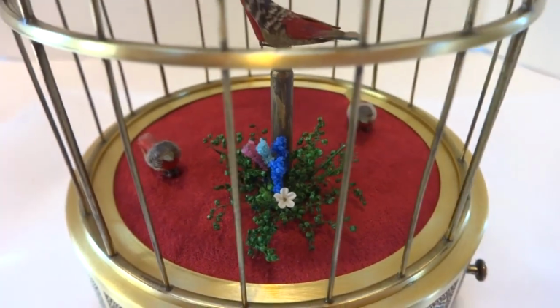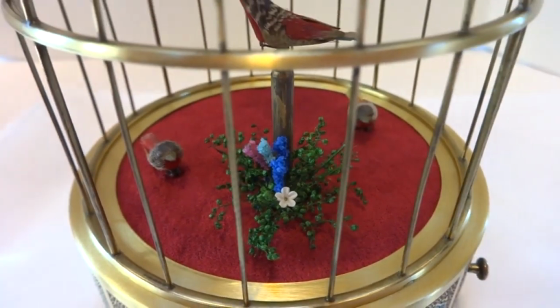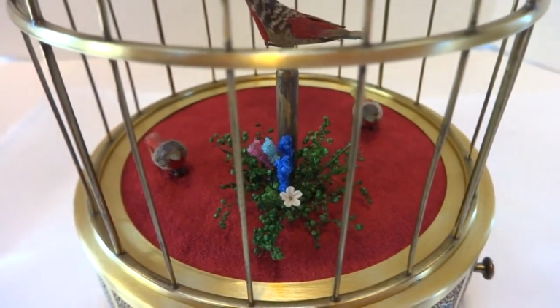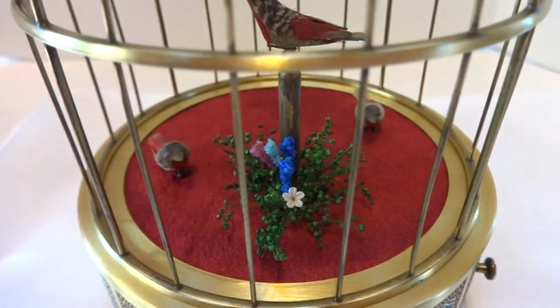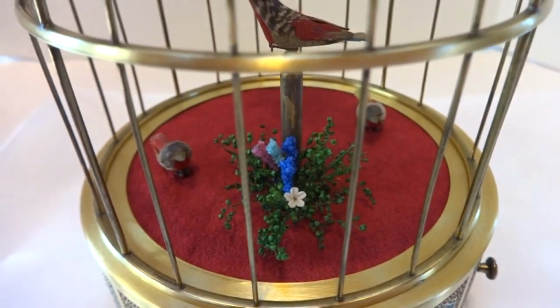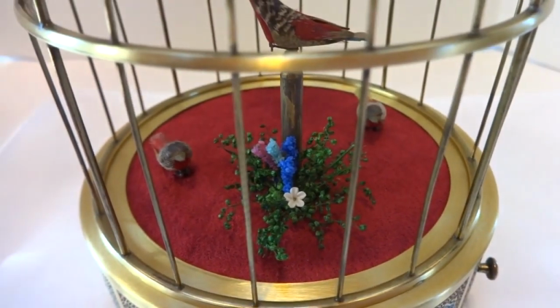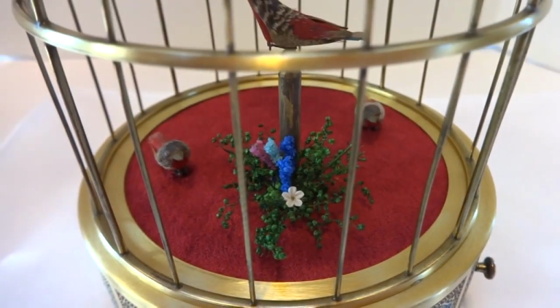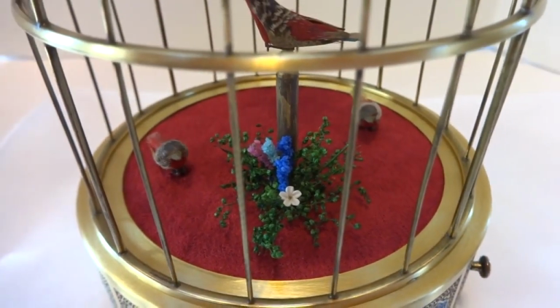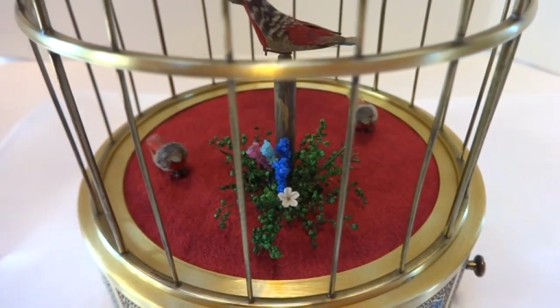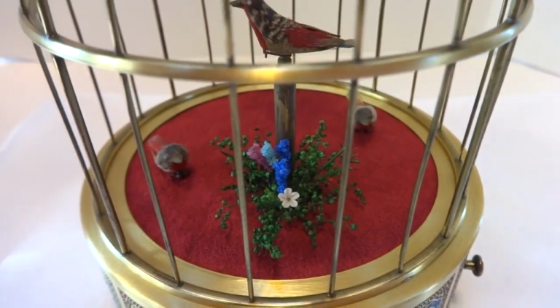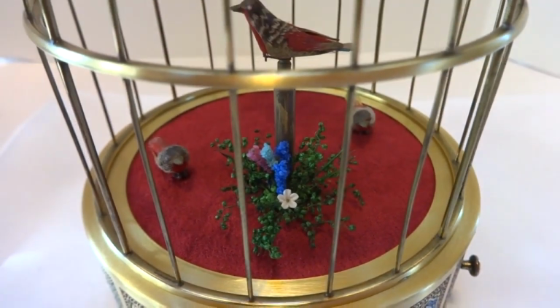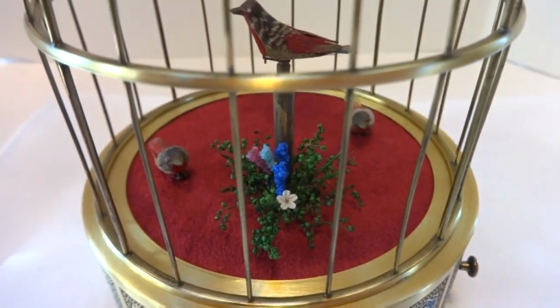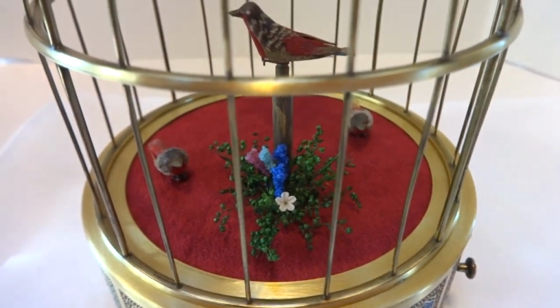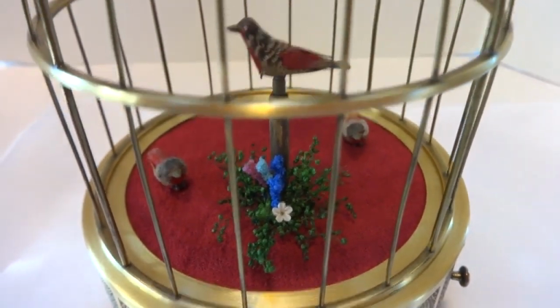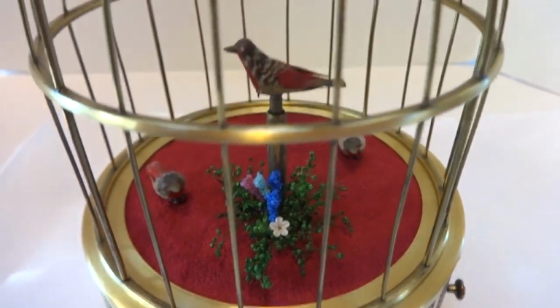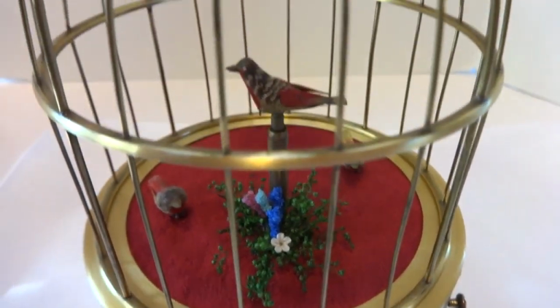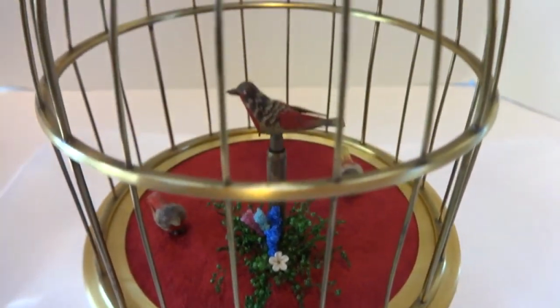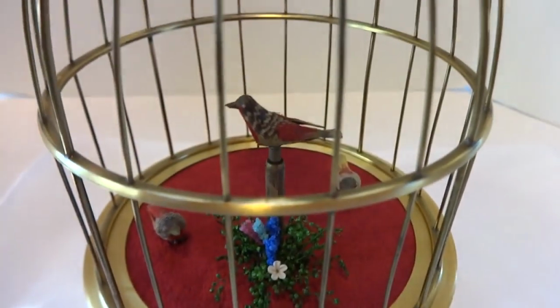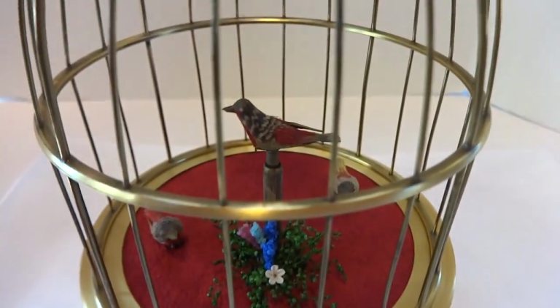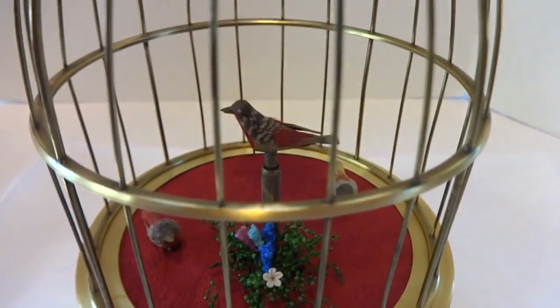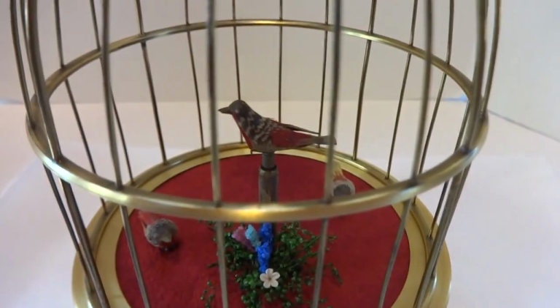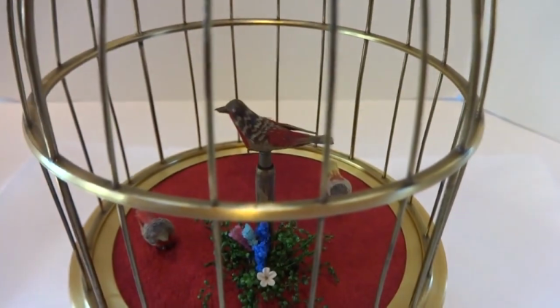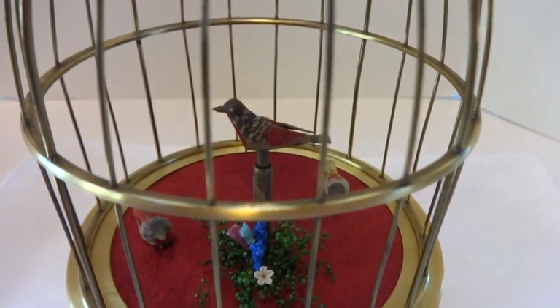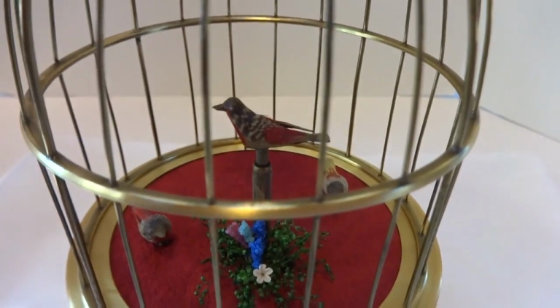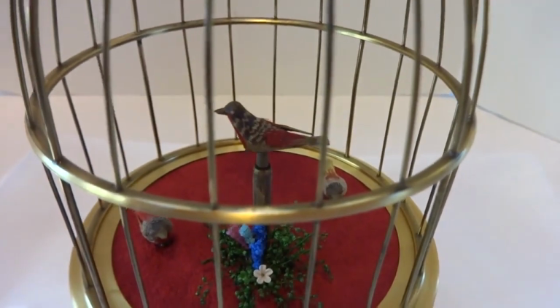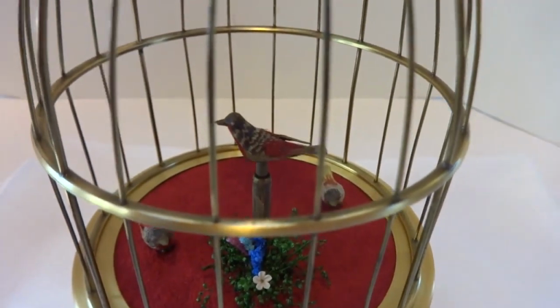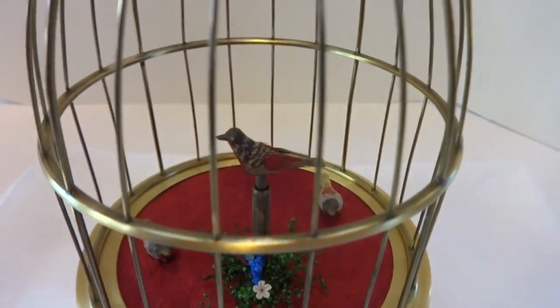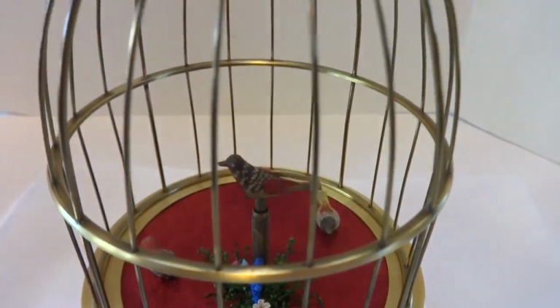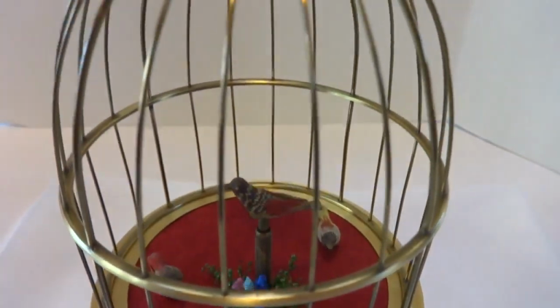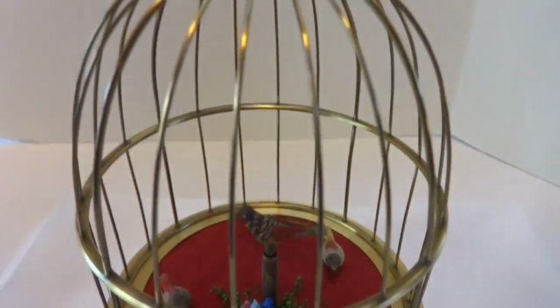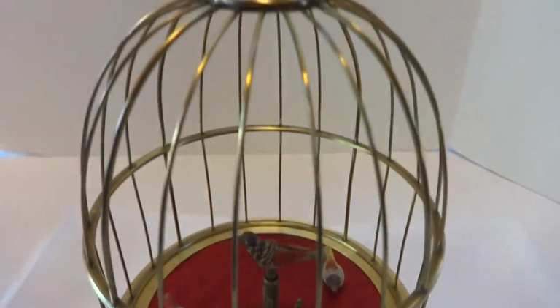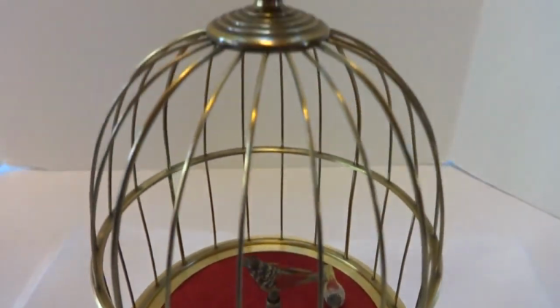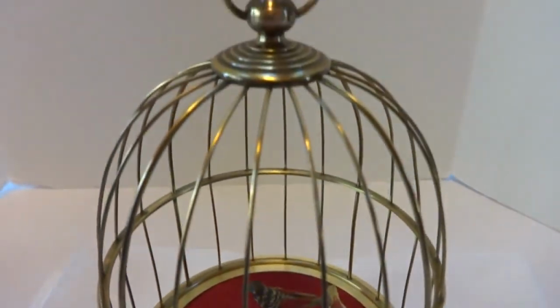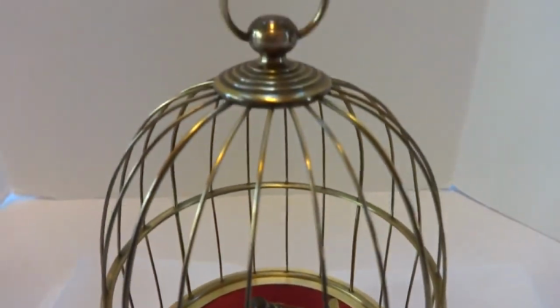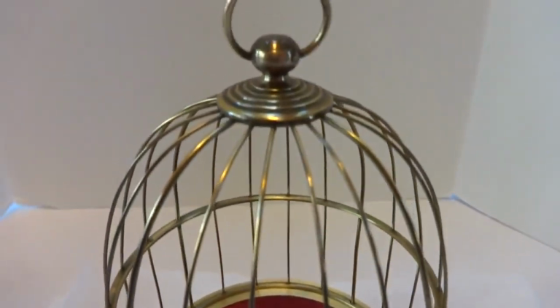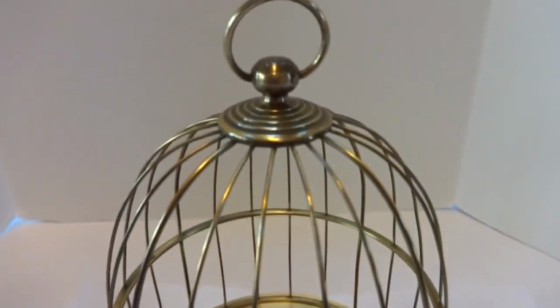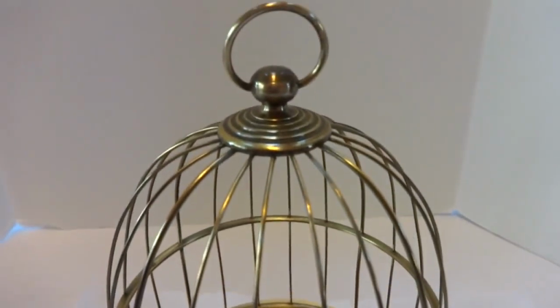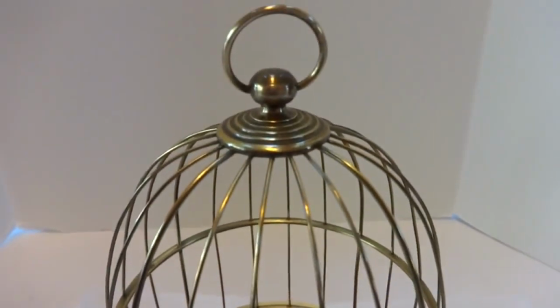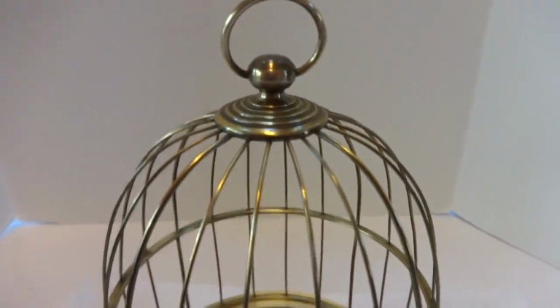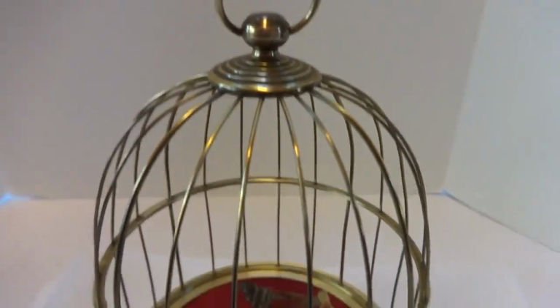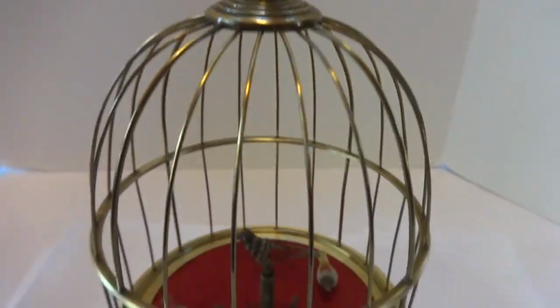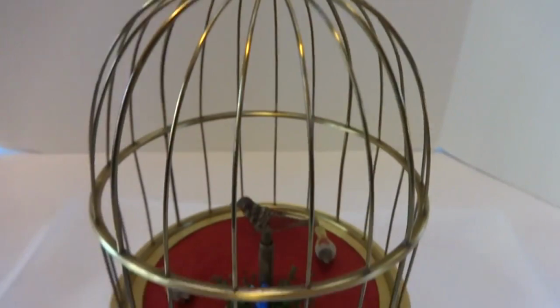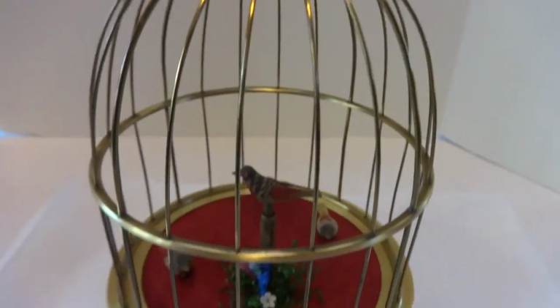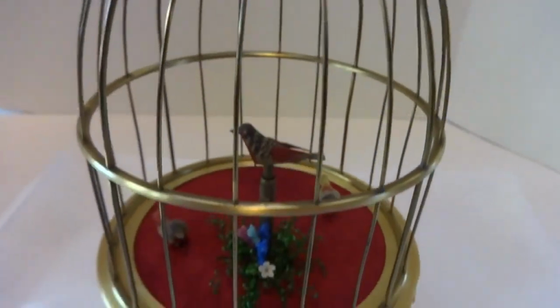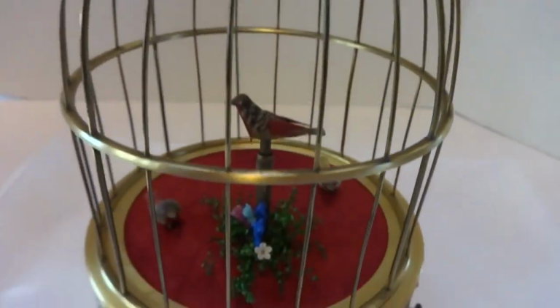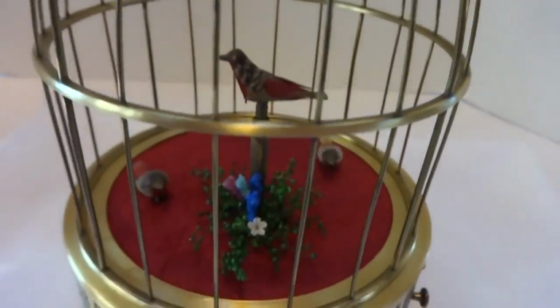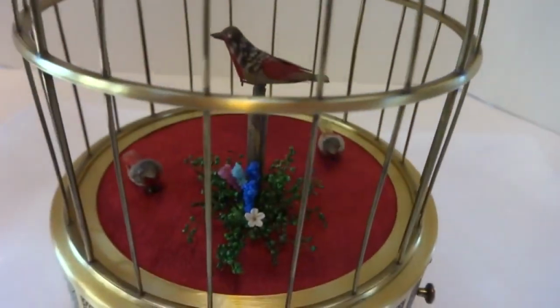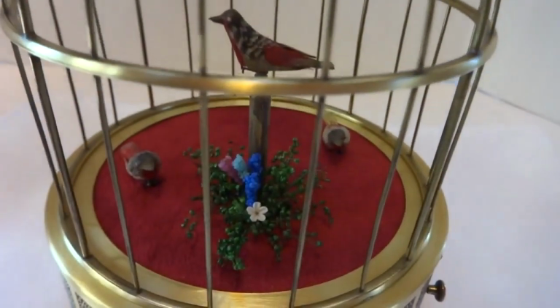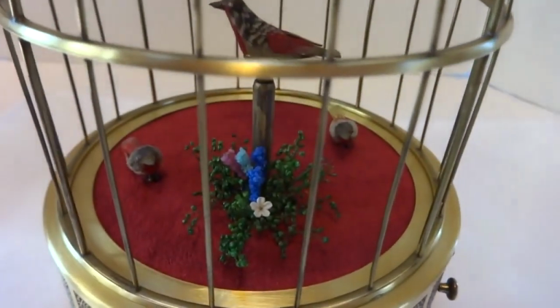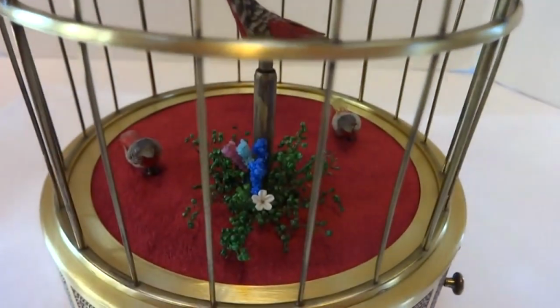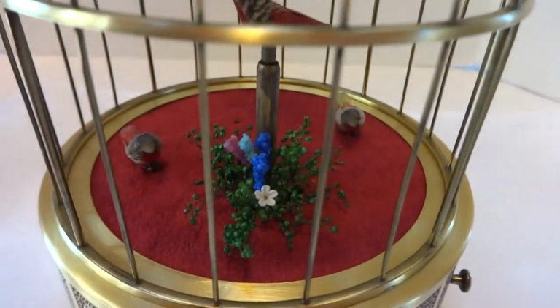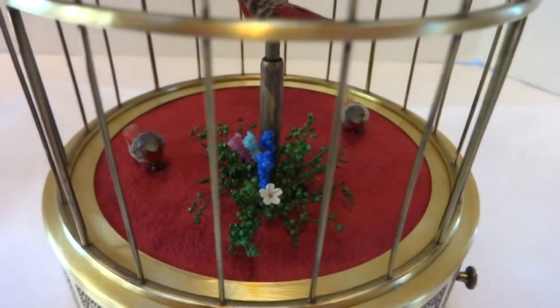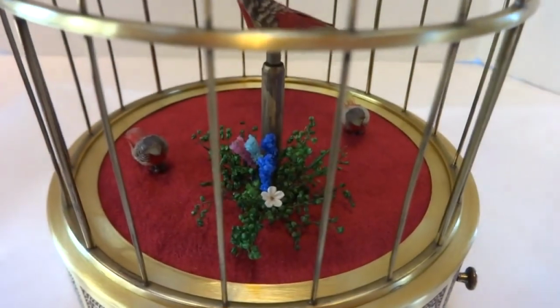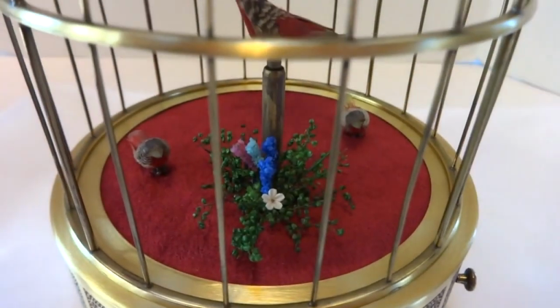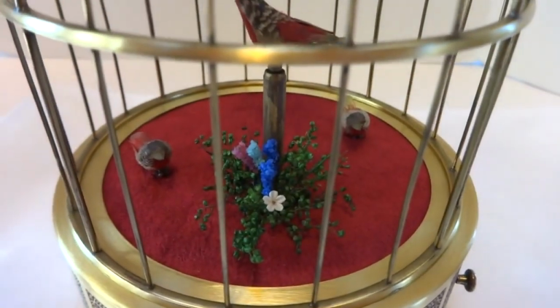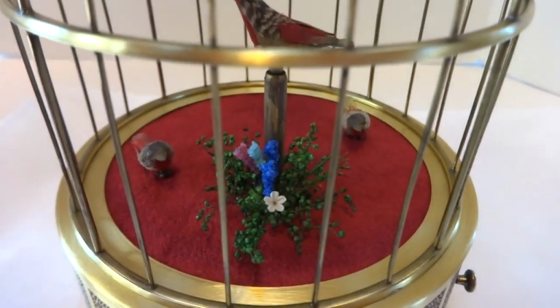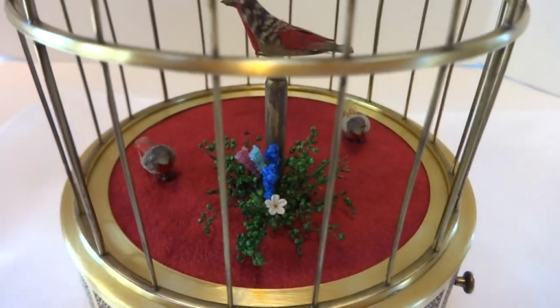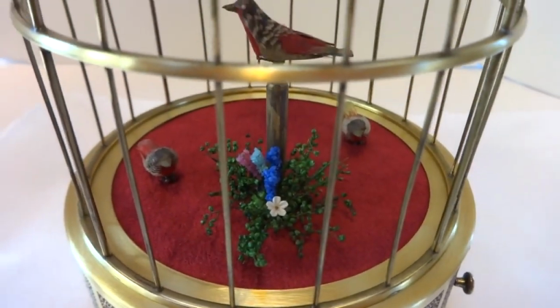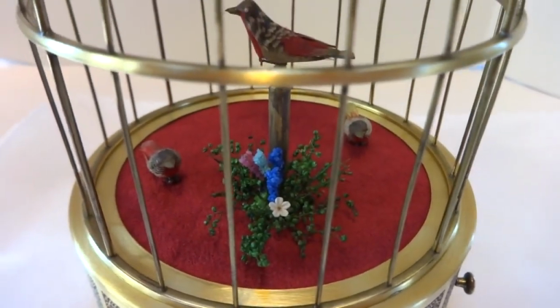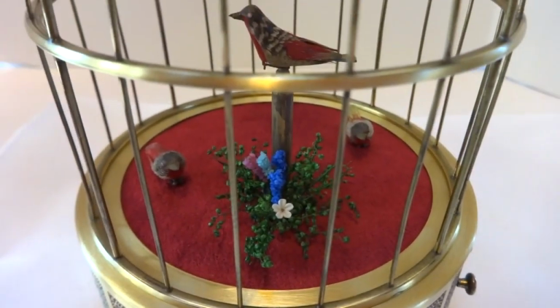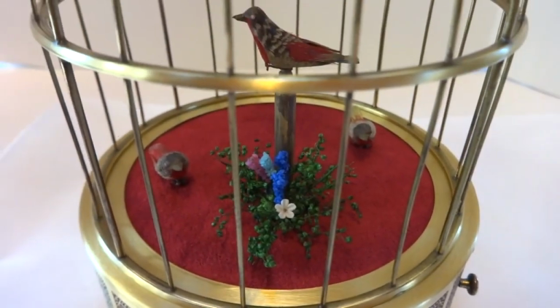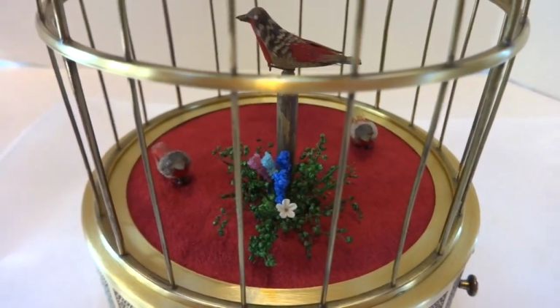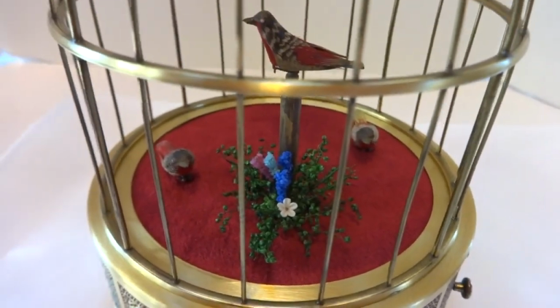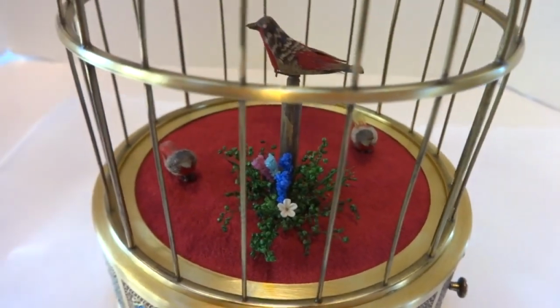In summary, a rare vintage Aischel Singing Bird Box with three animating birds.